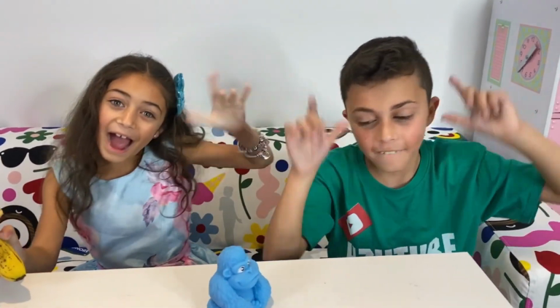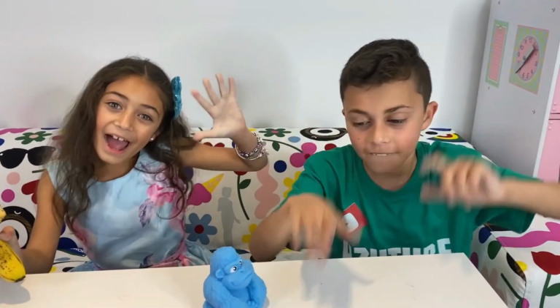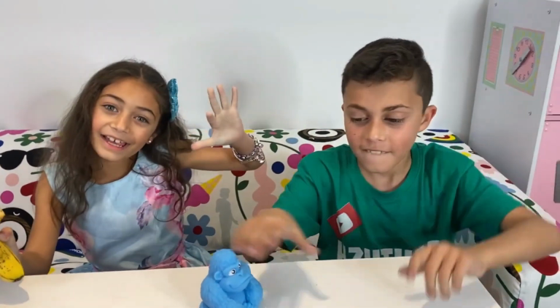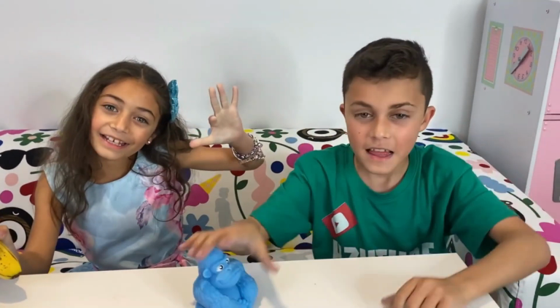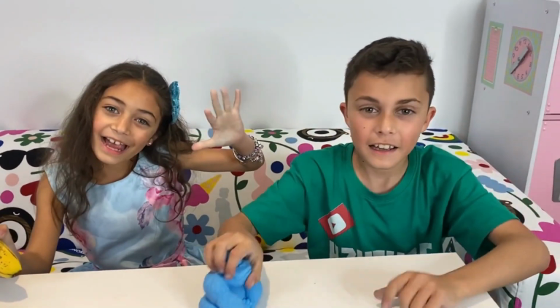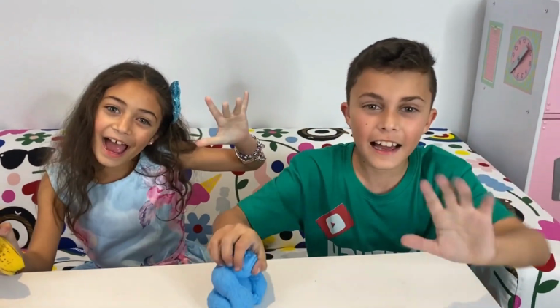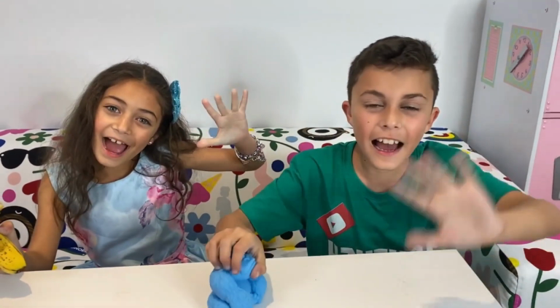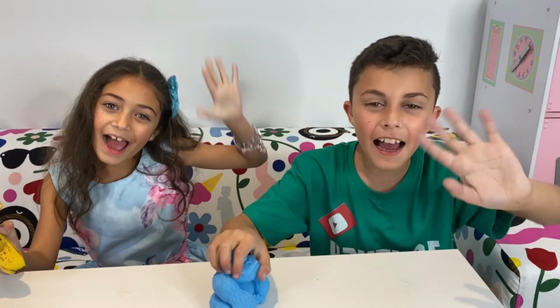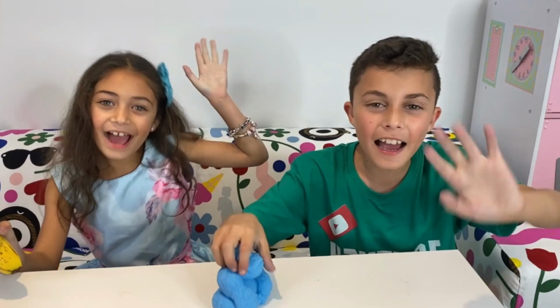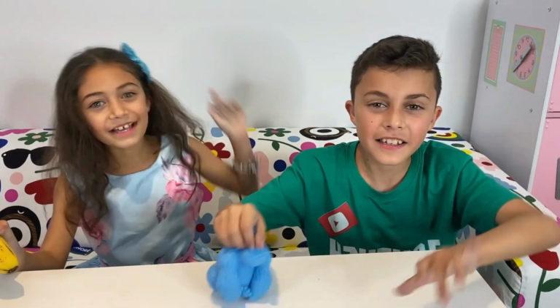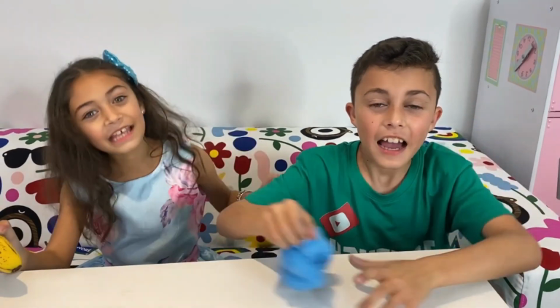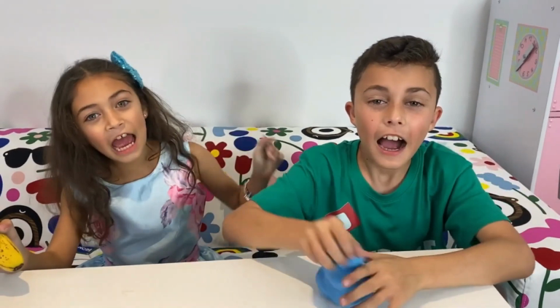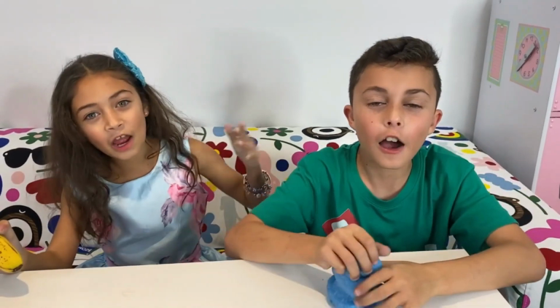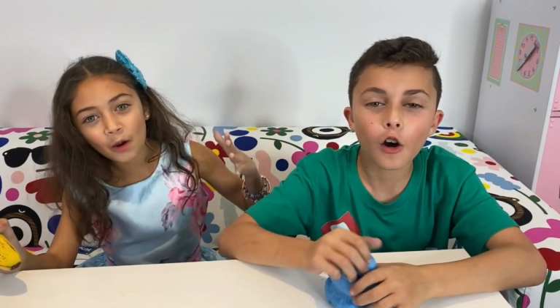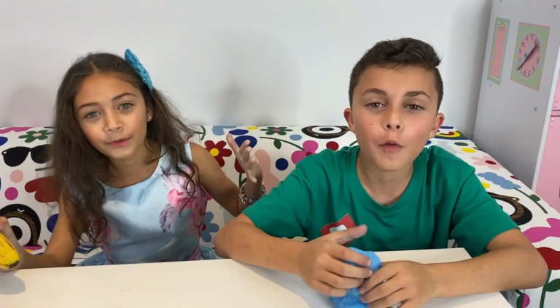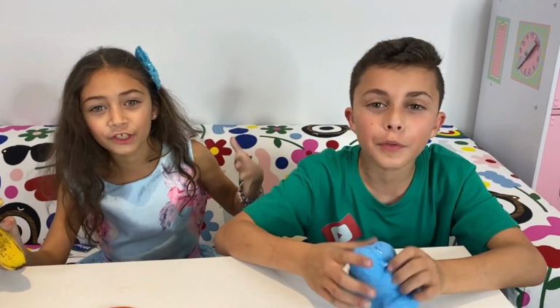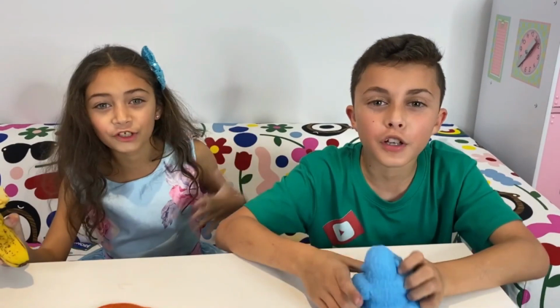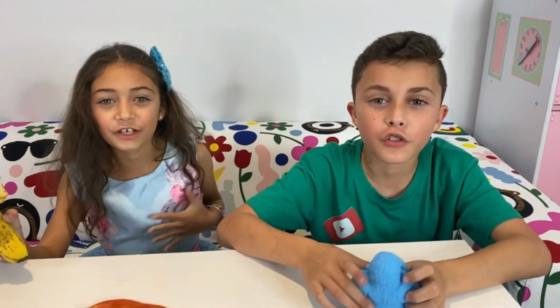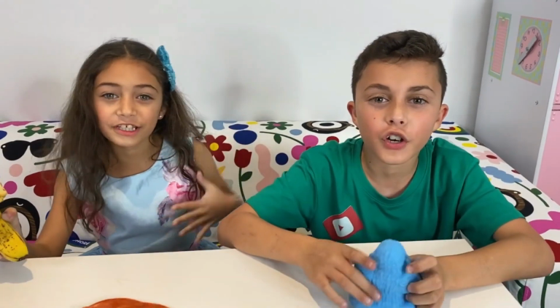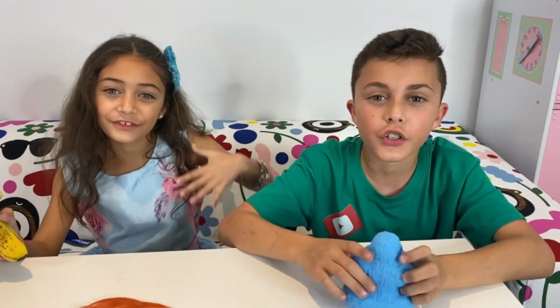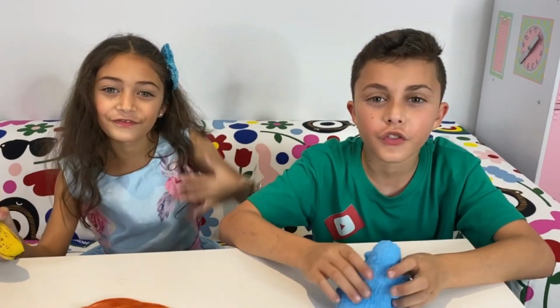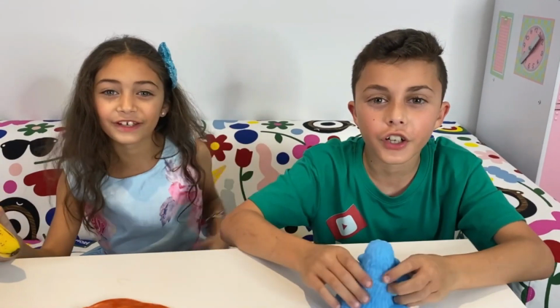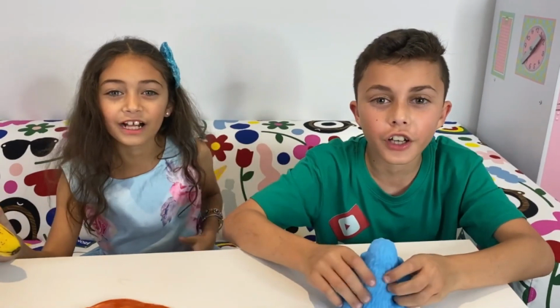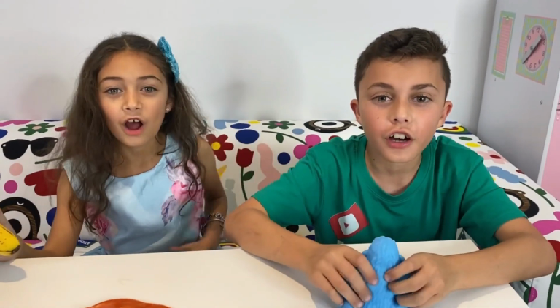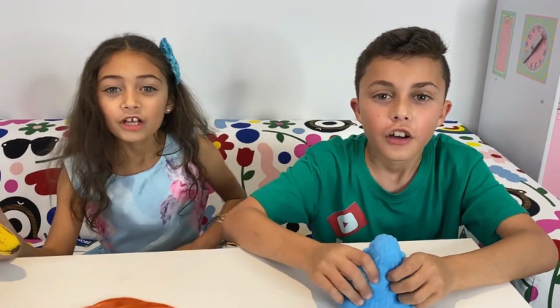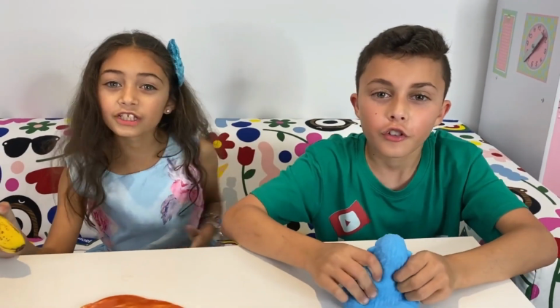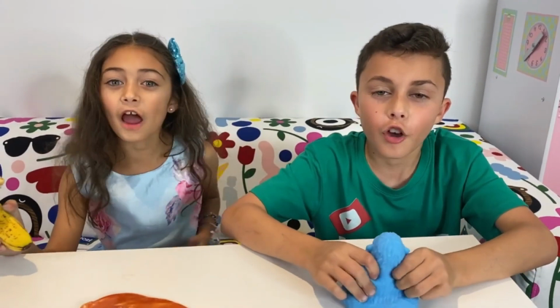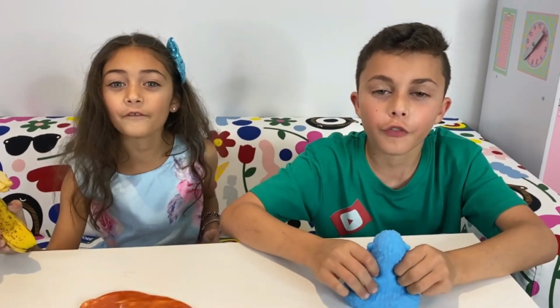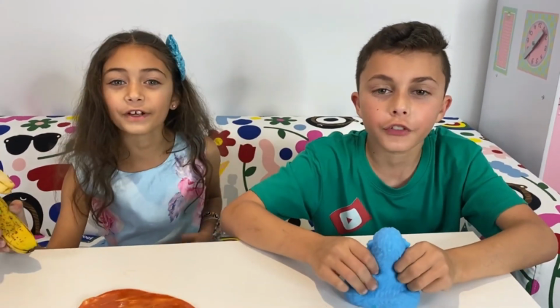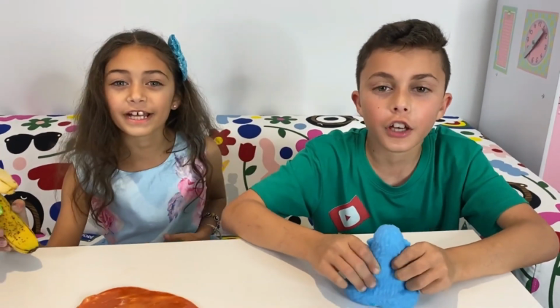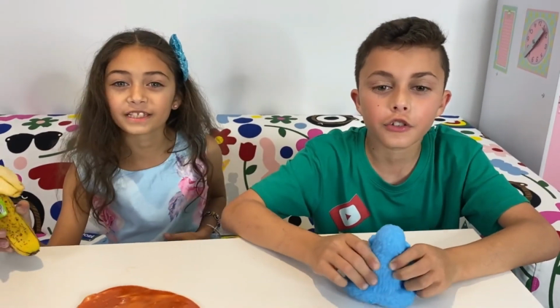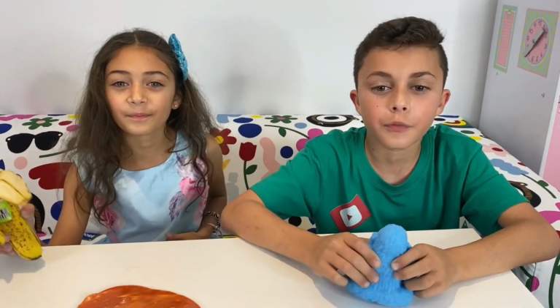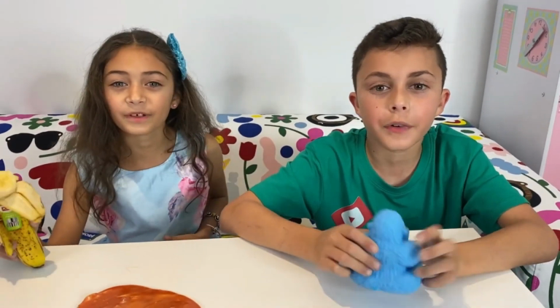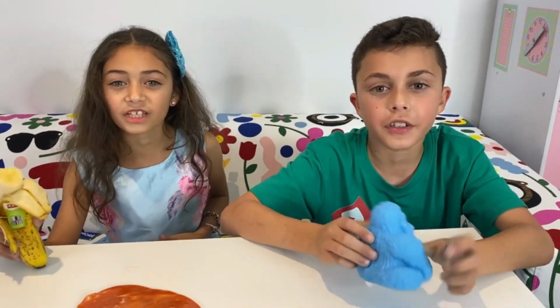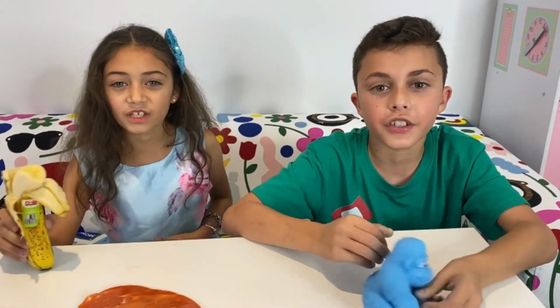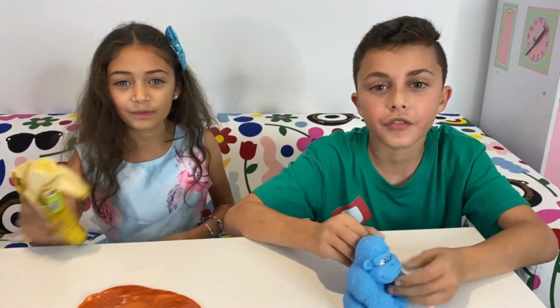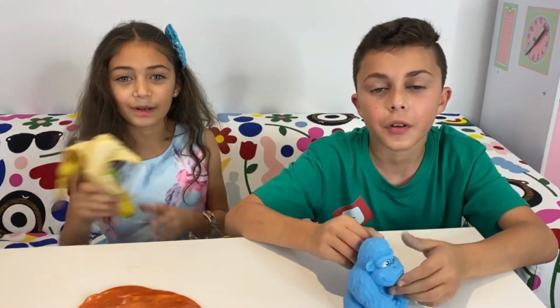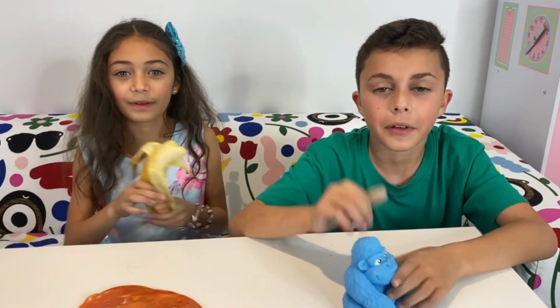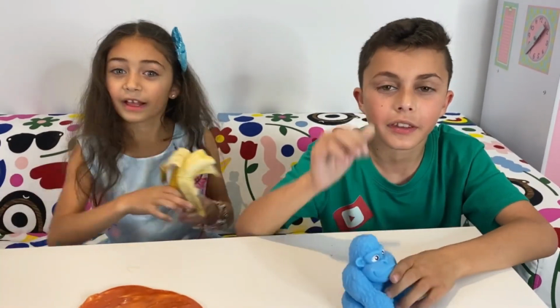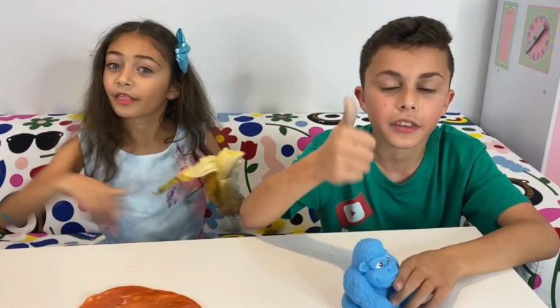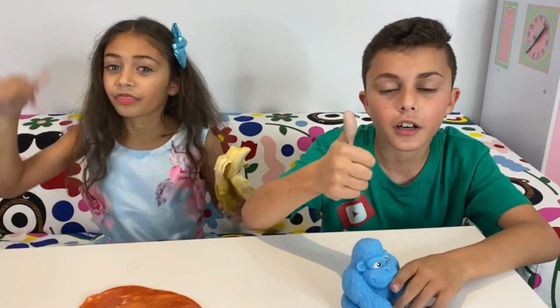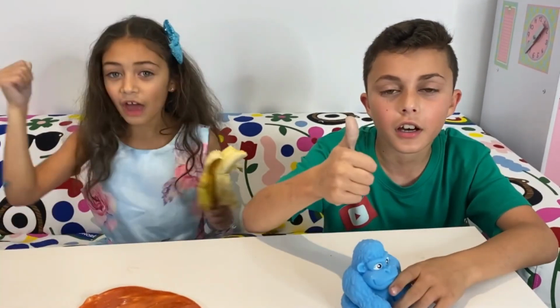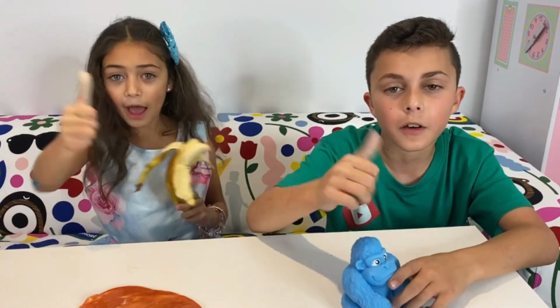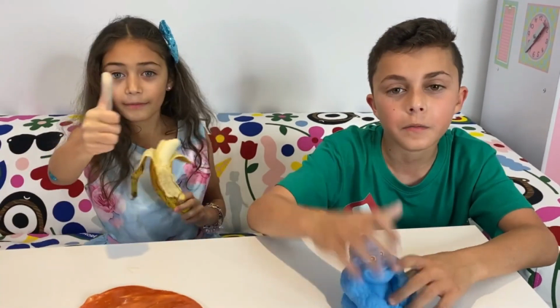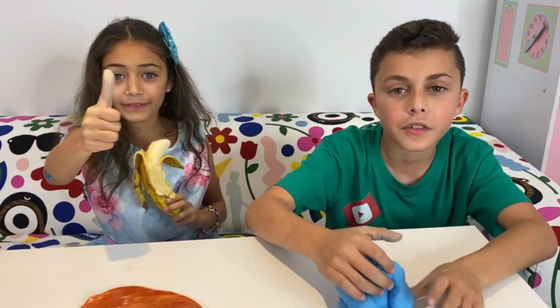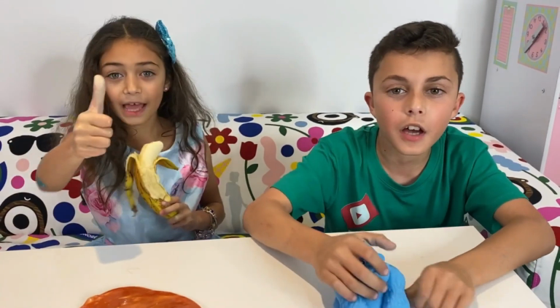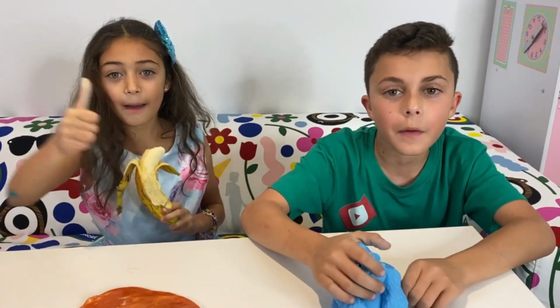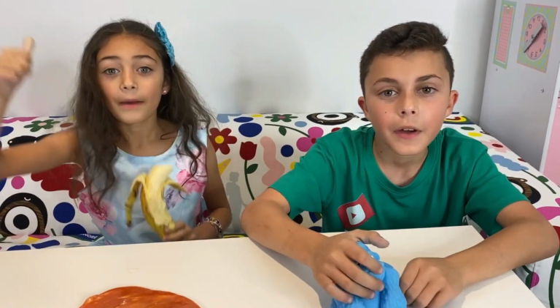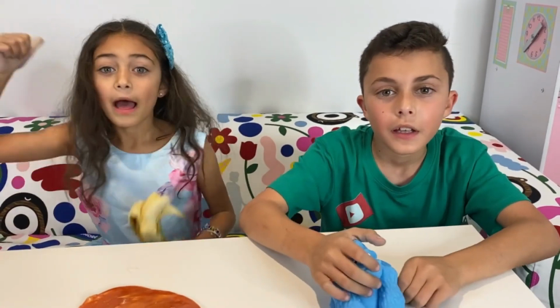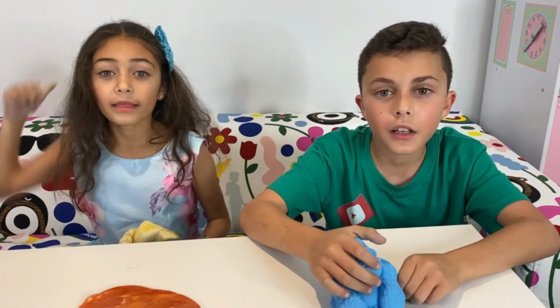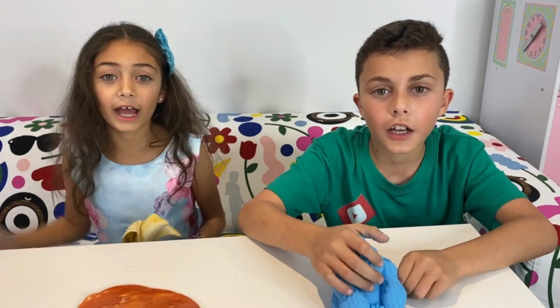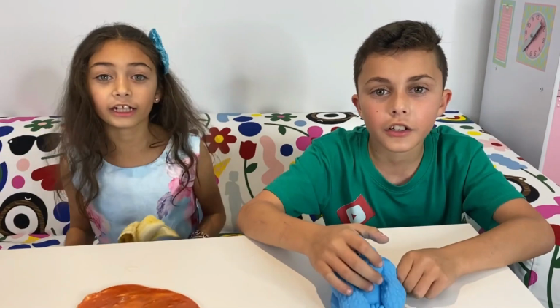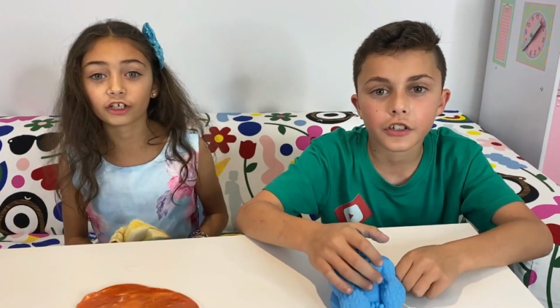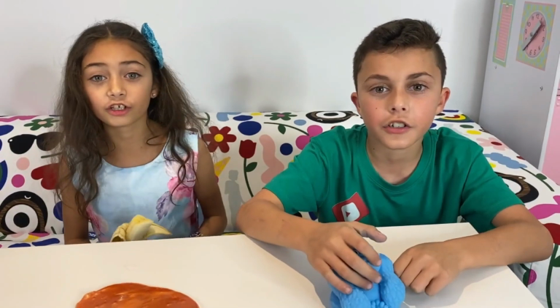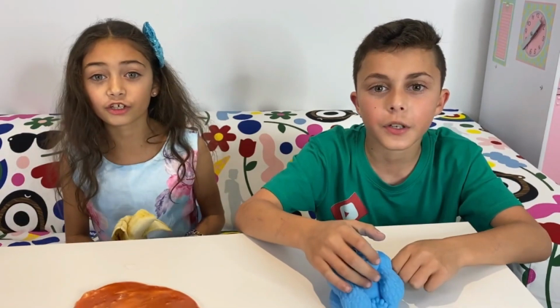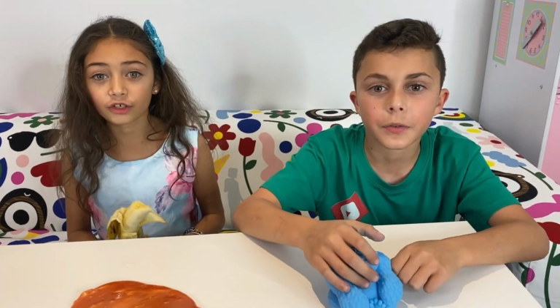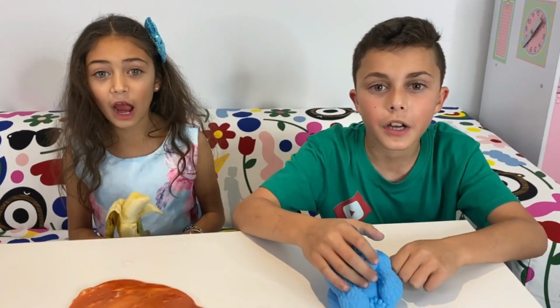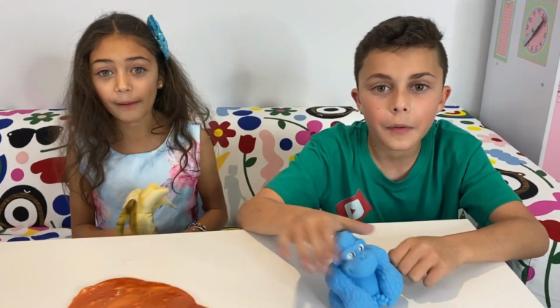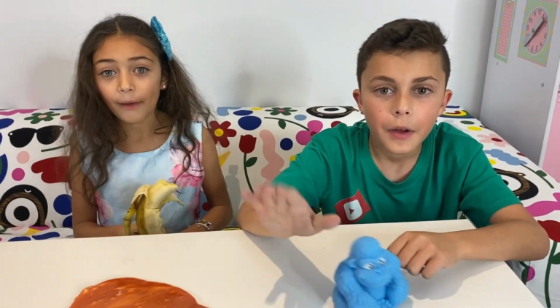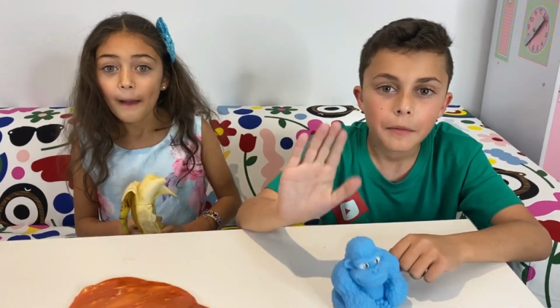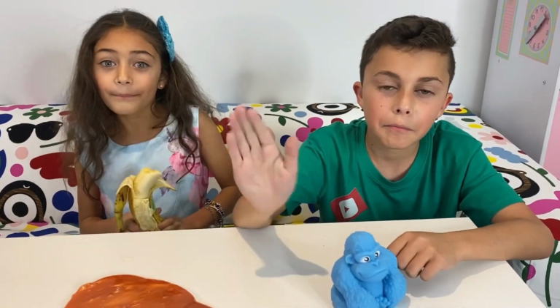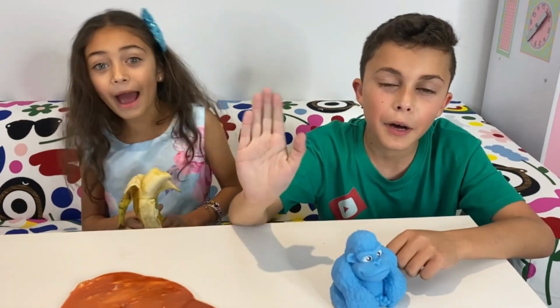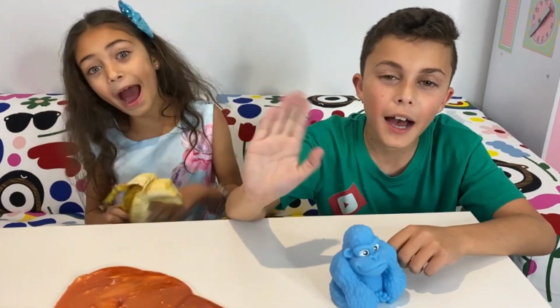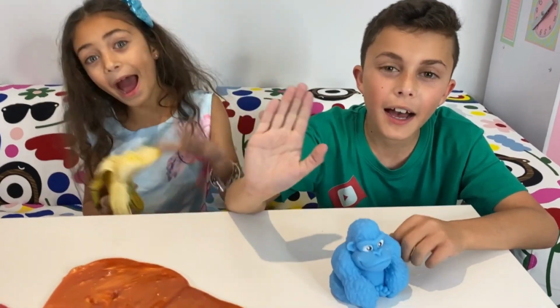Bye guys, I hope you enjoyed this video. Don't forget to give this video a thumbs up. Like, share, and subscribe. Bye!